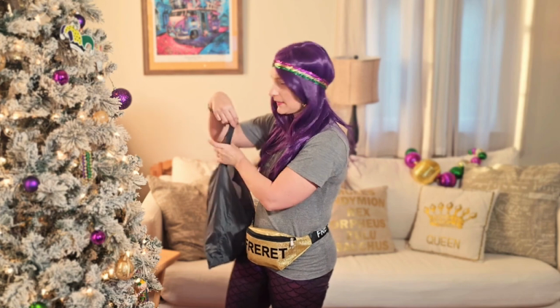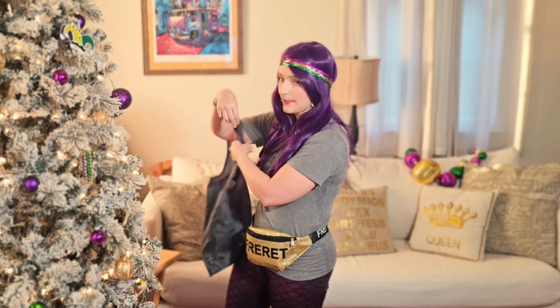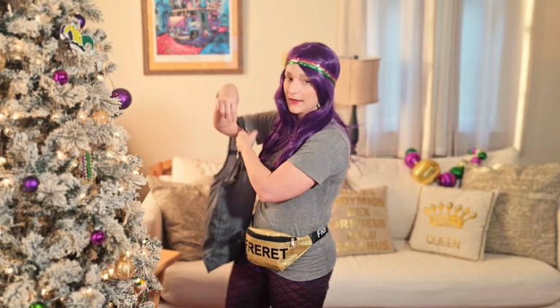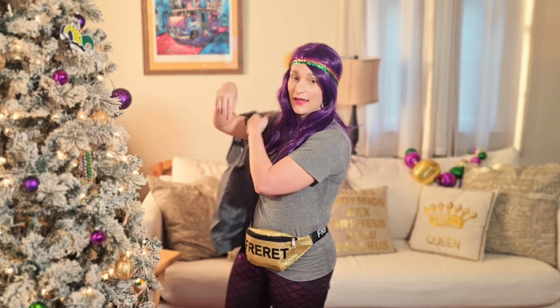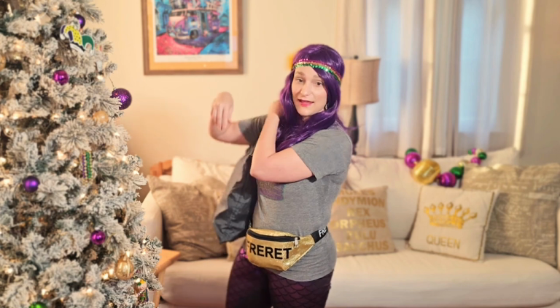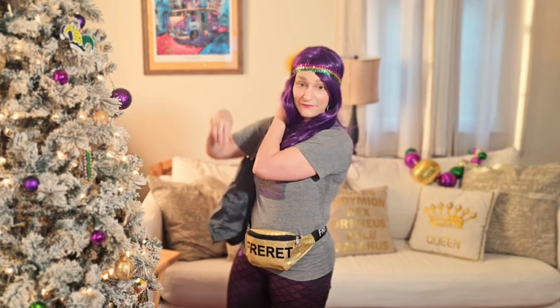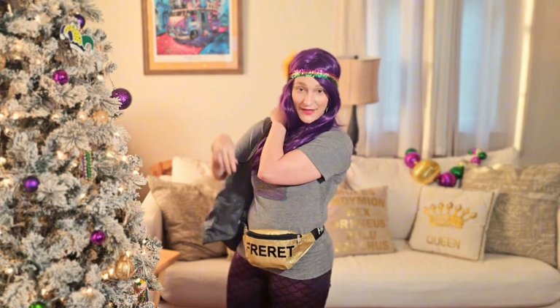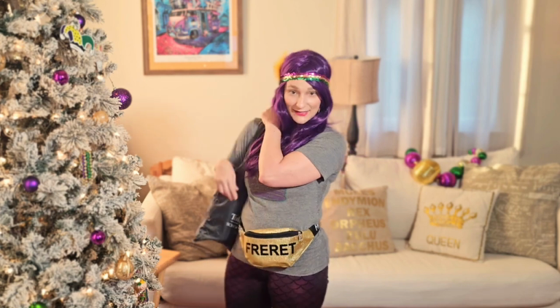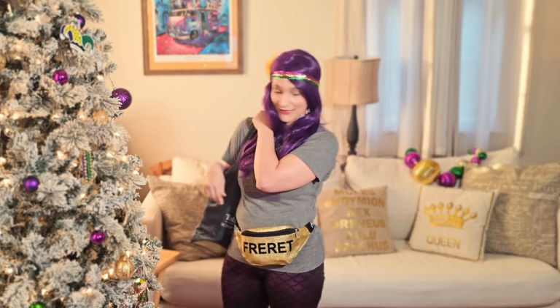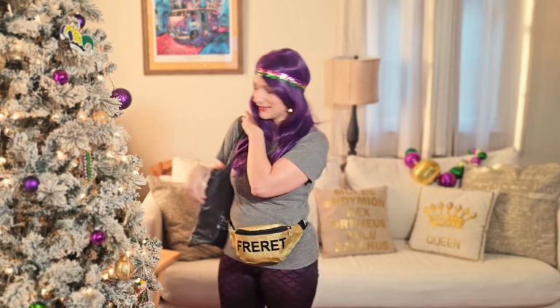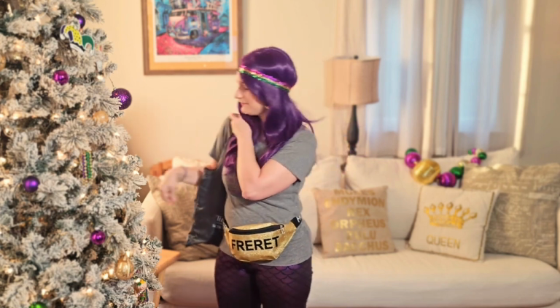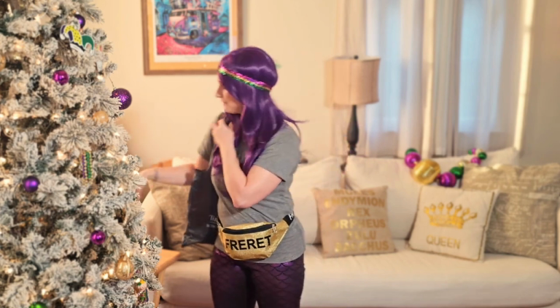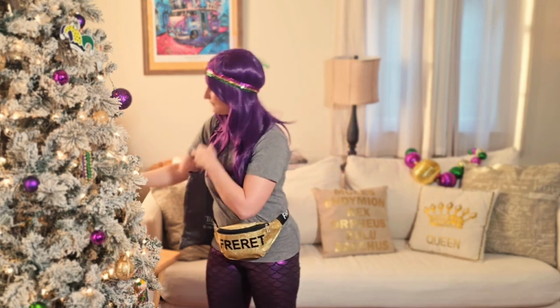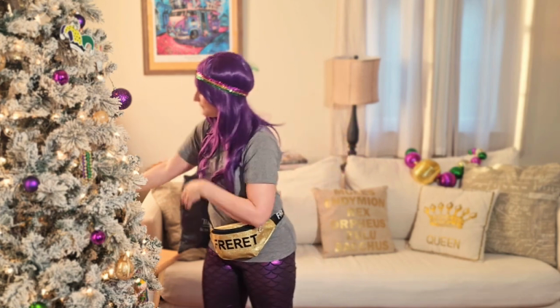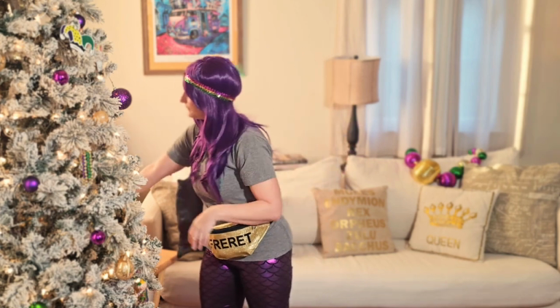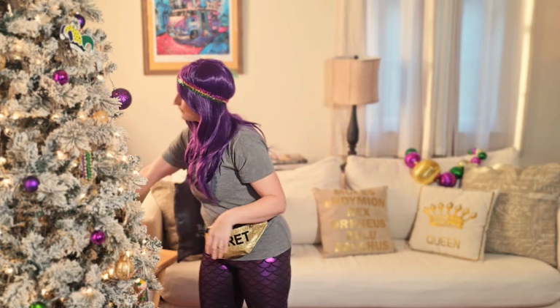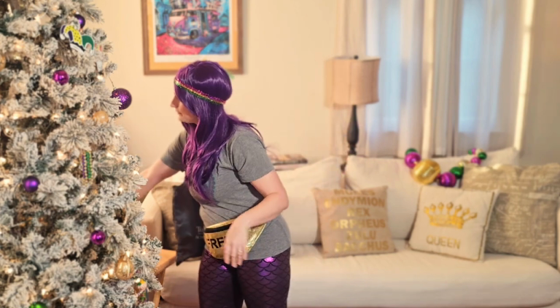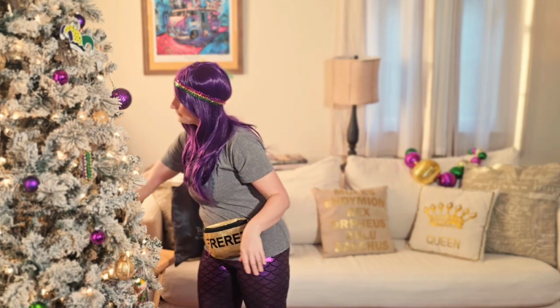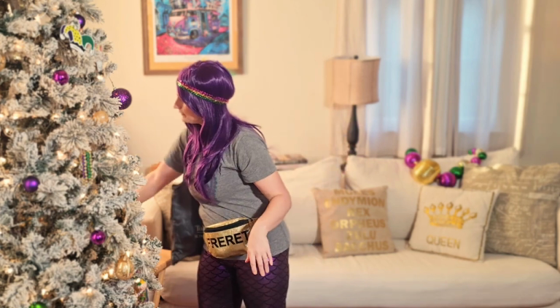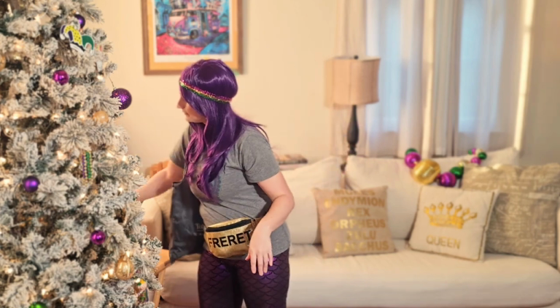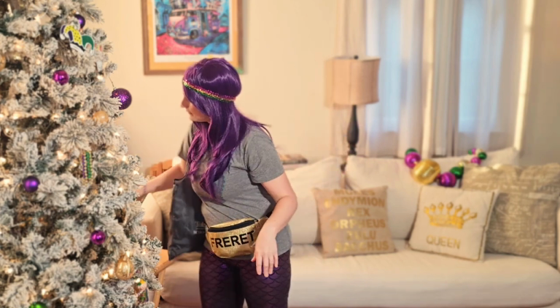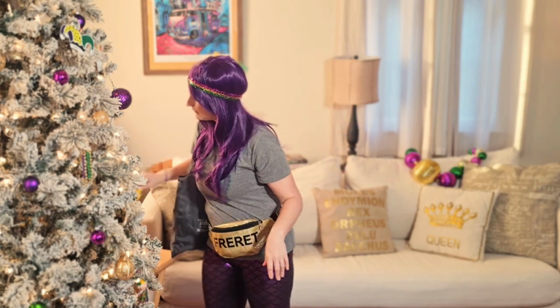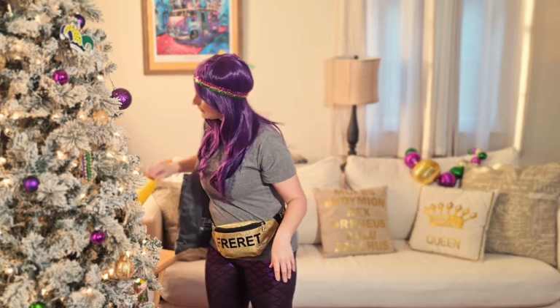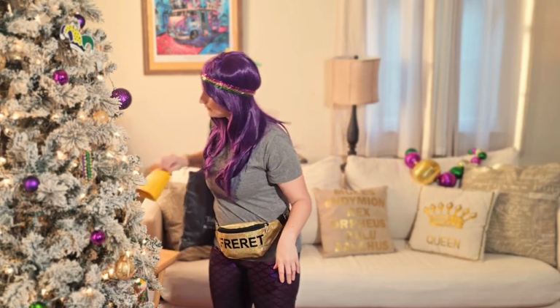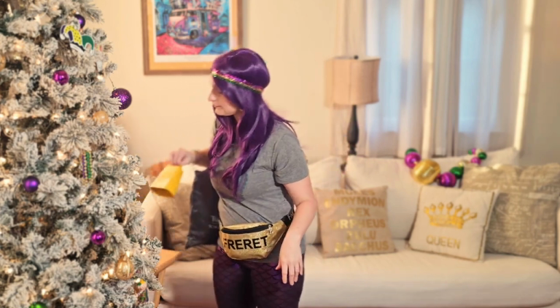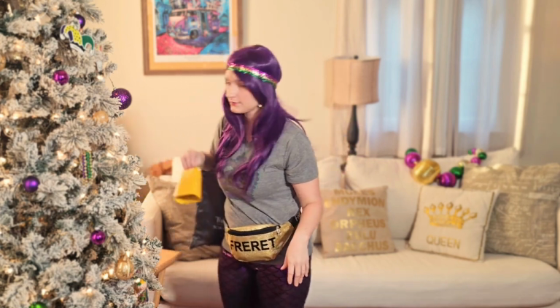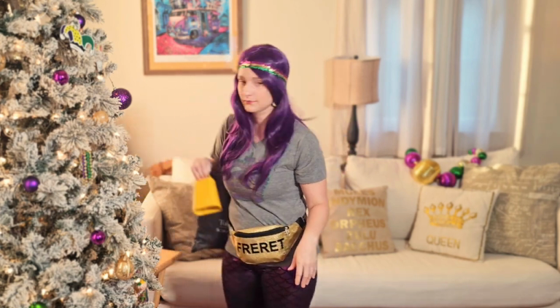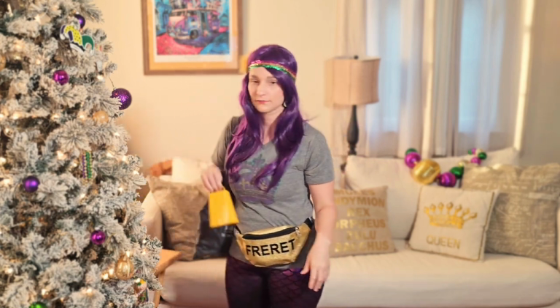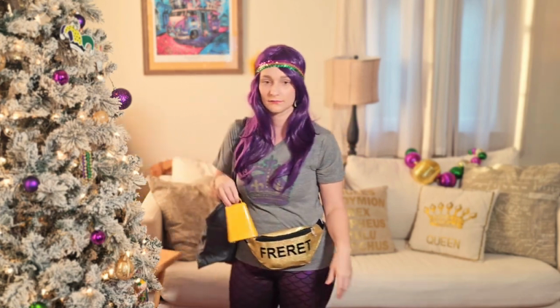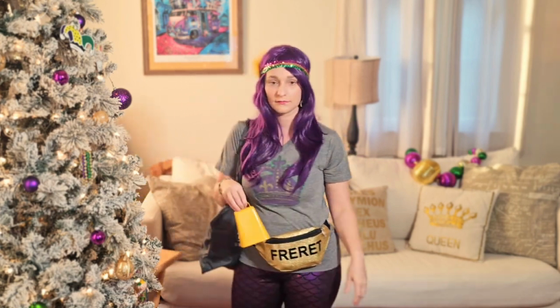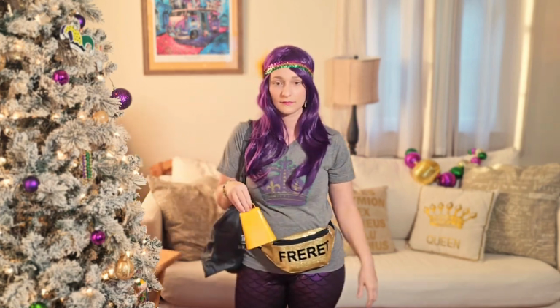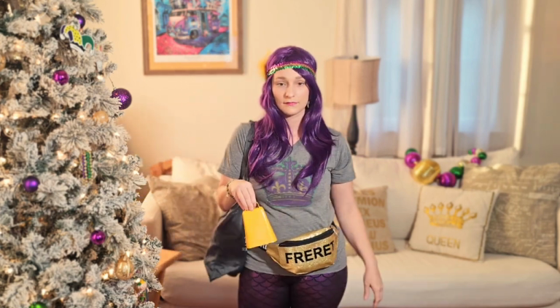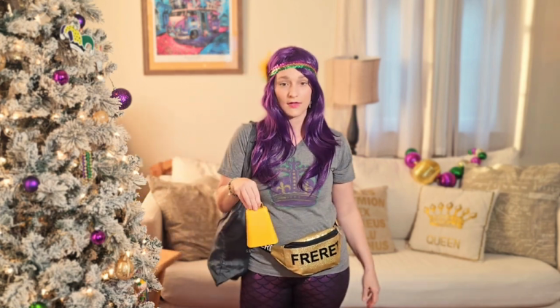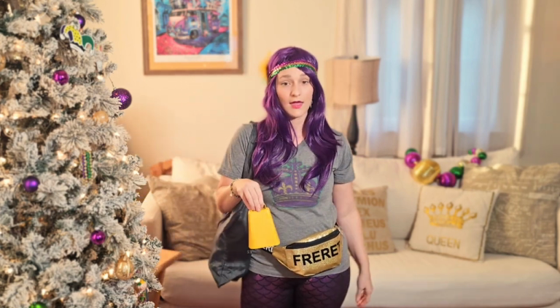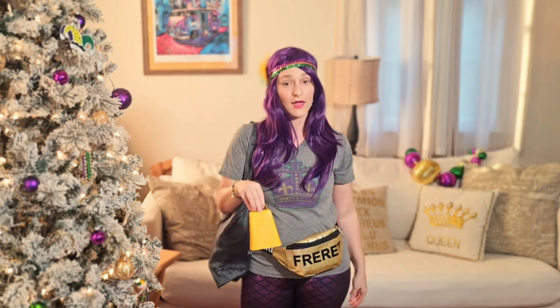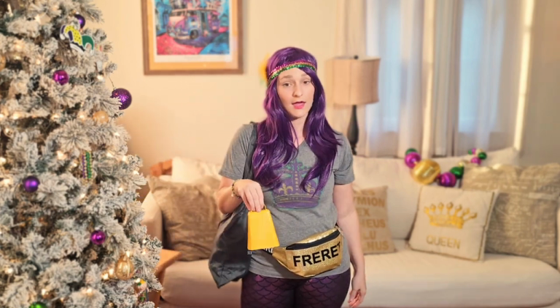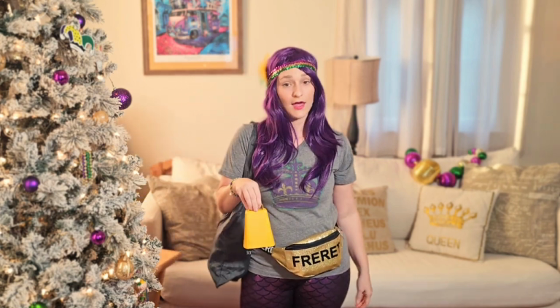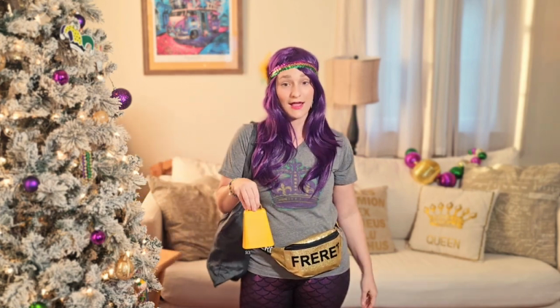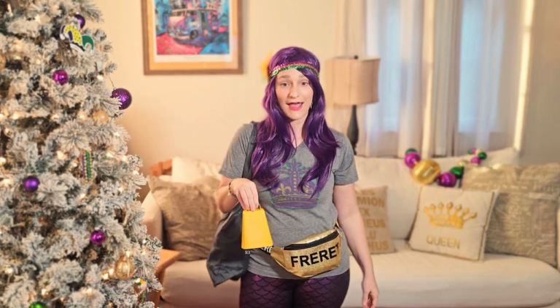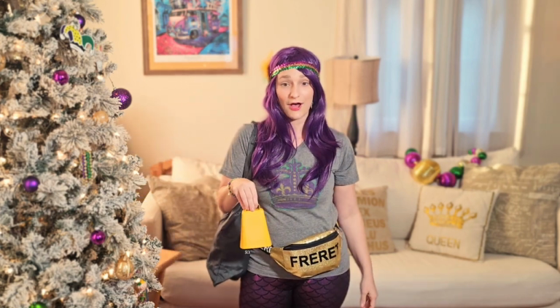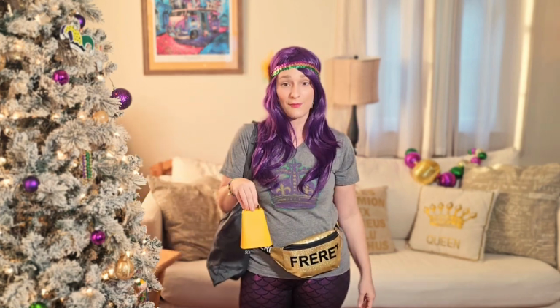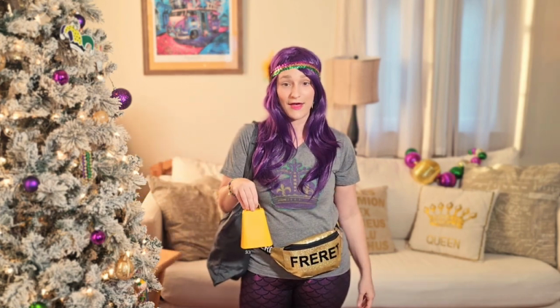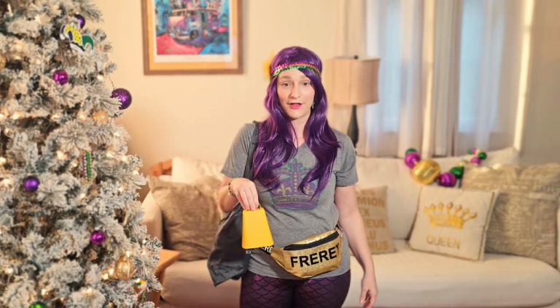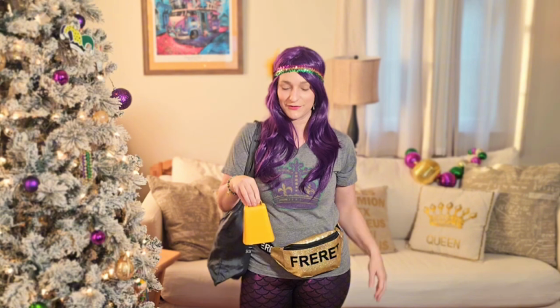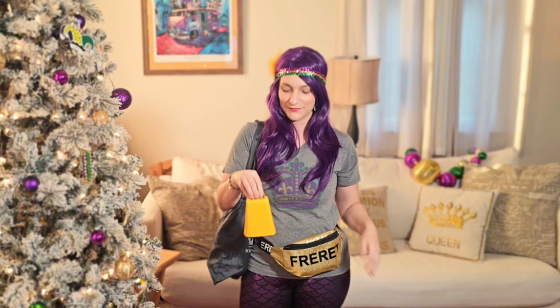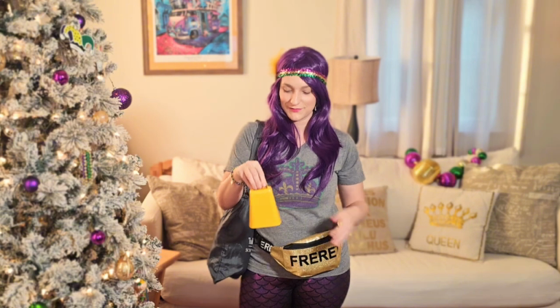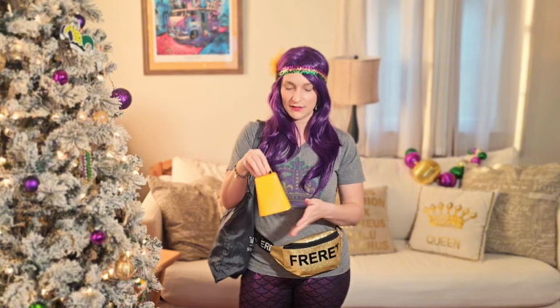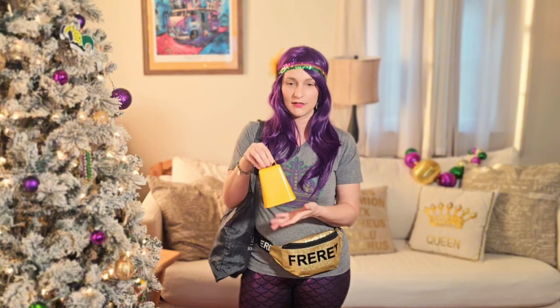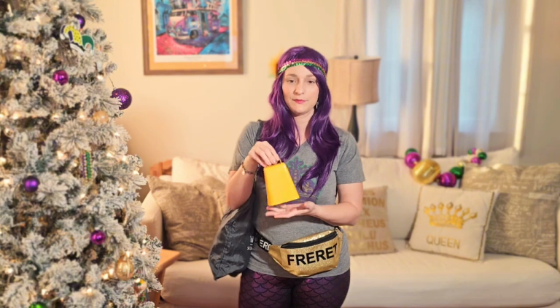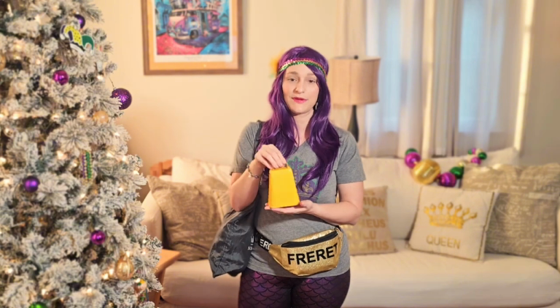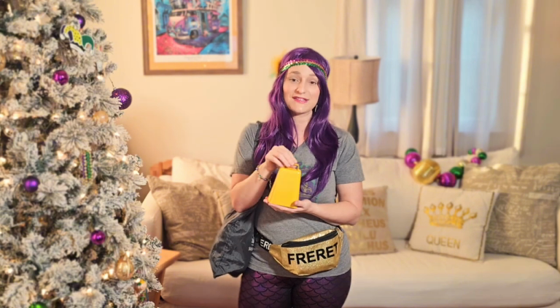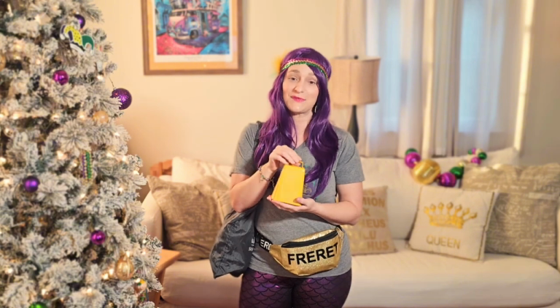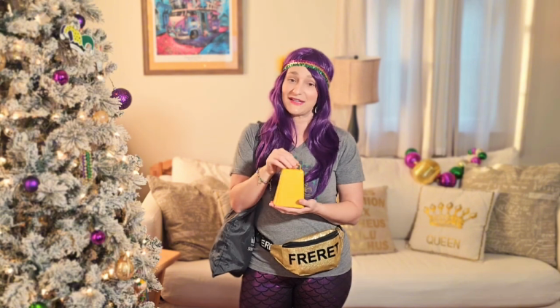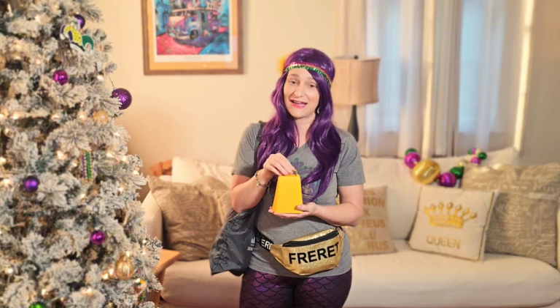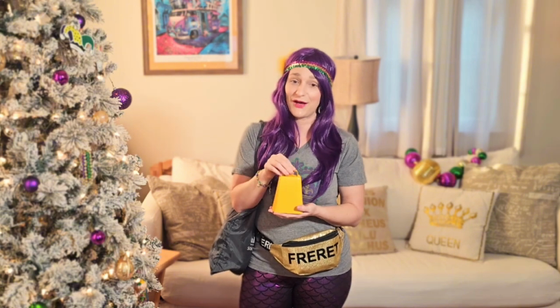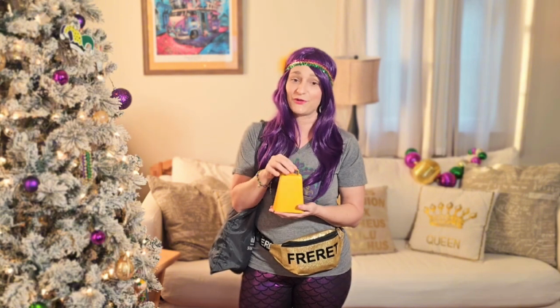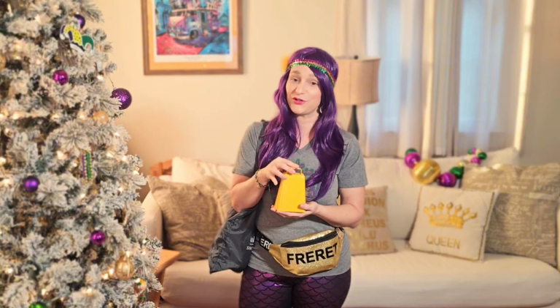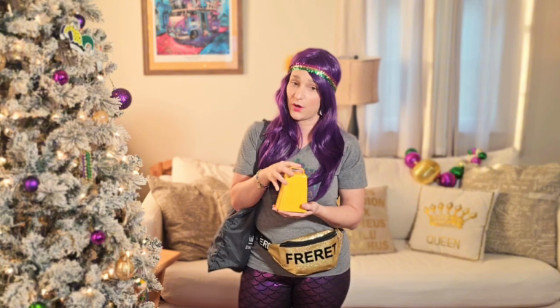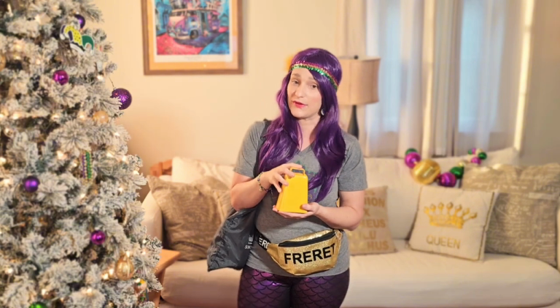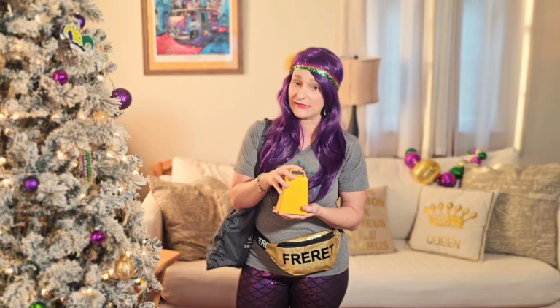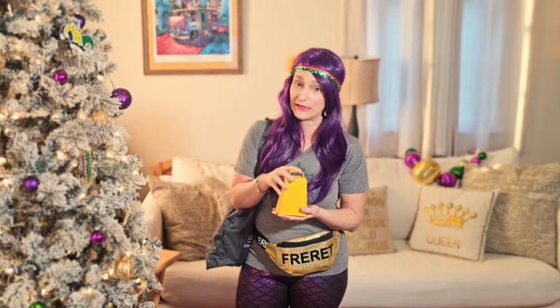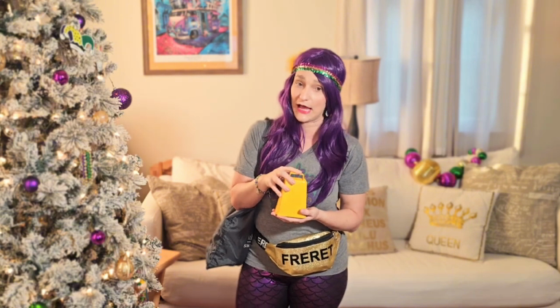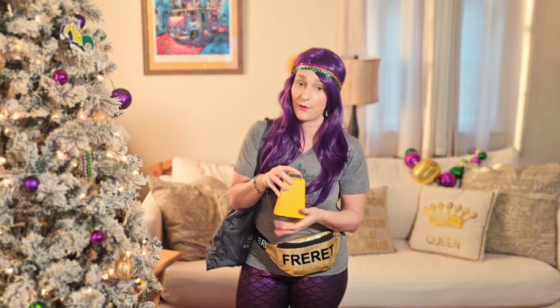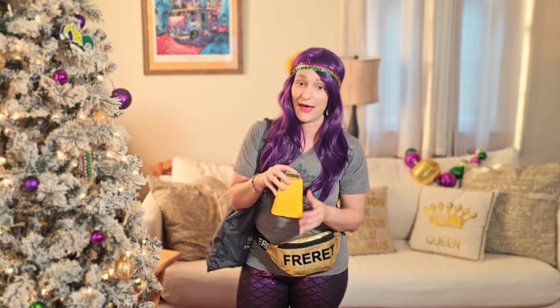And finally, a cowbell — because when in doubt, you always need a cowbell.